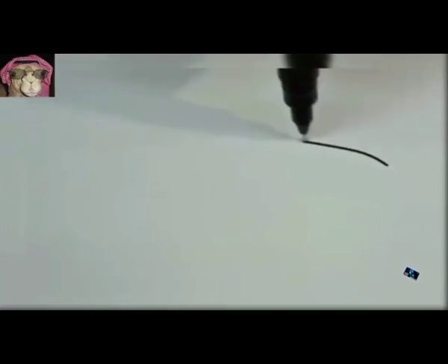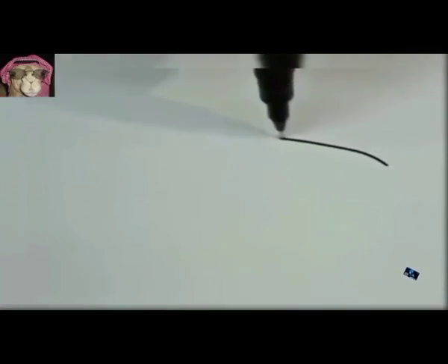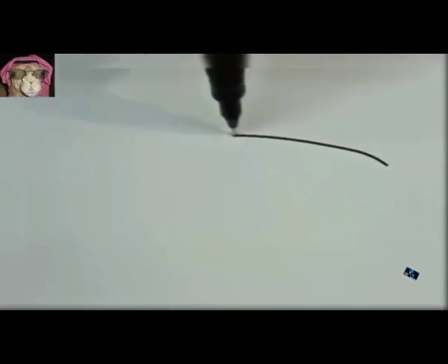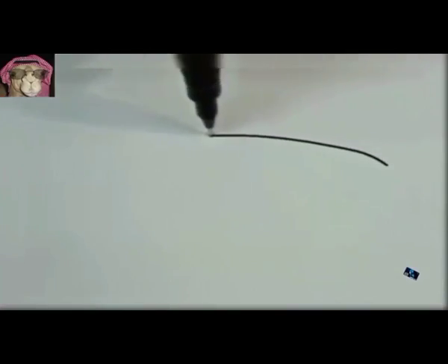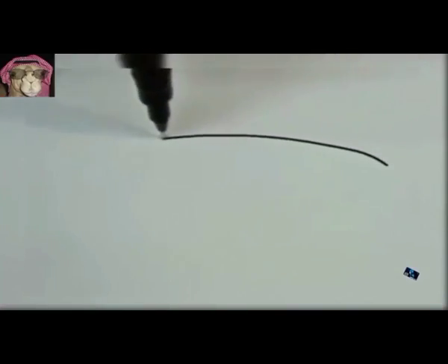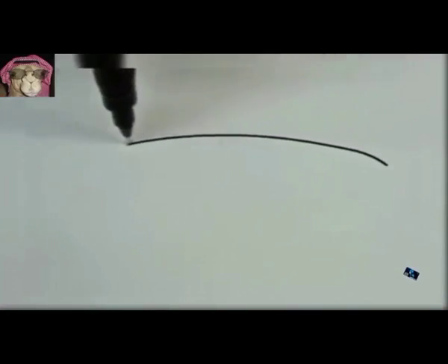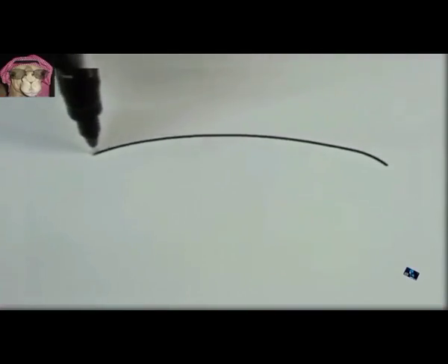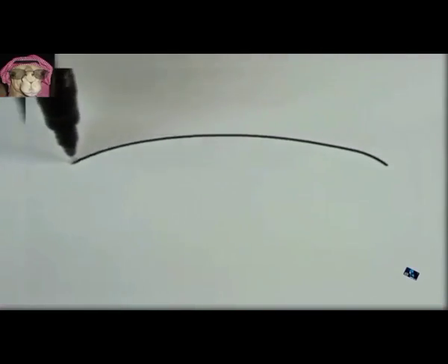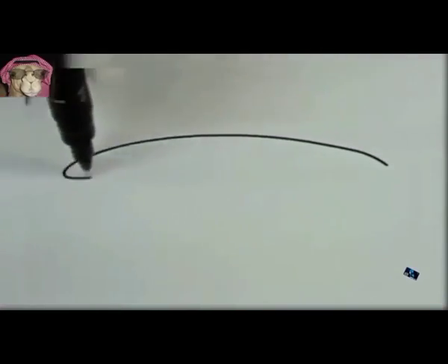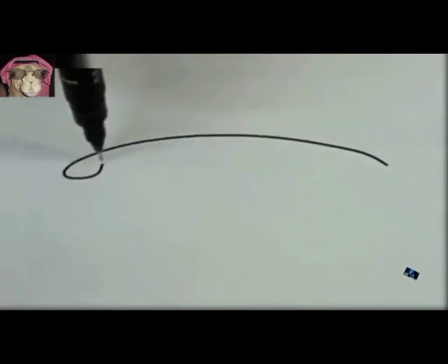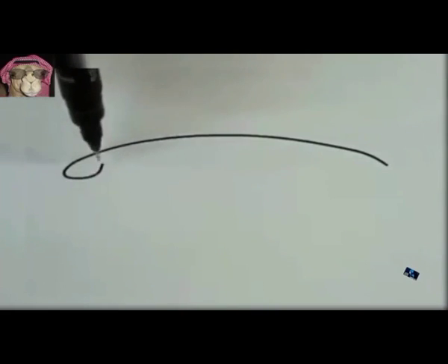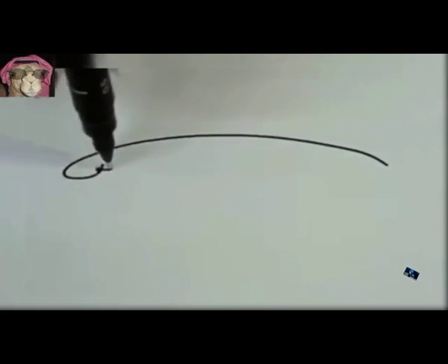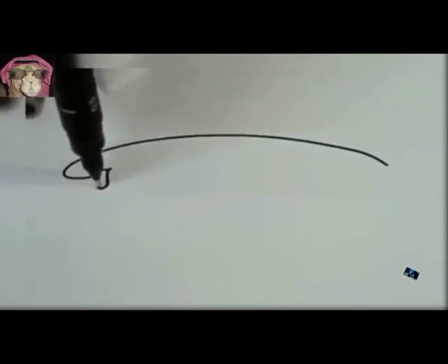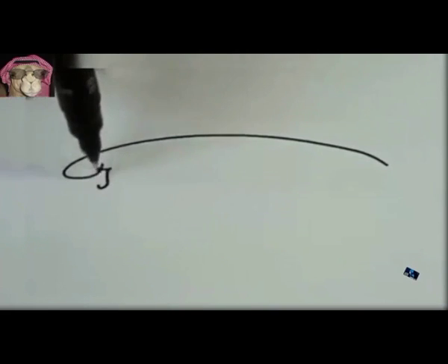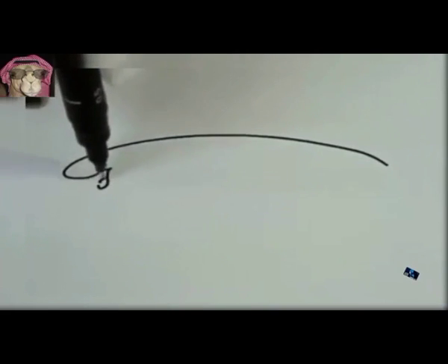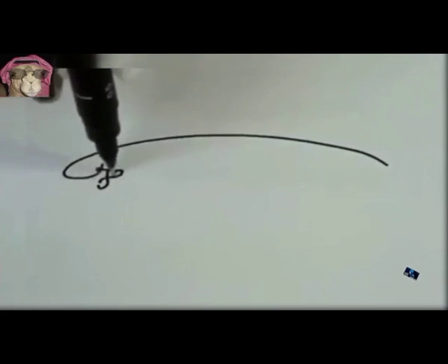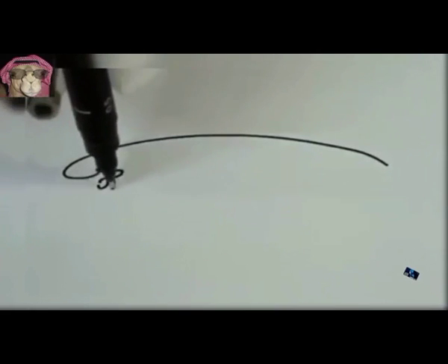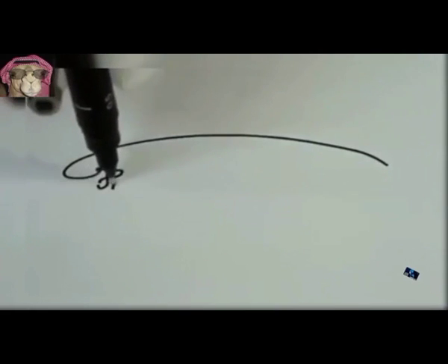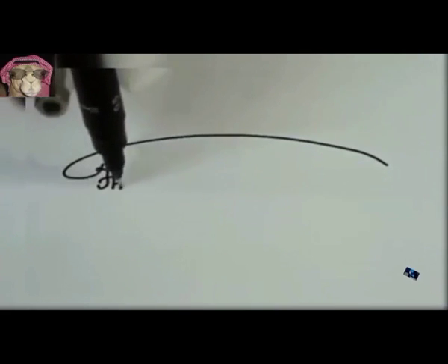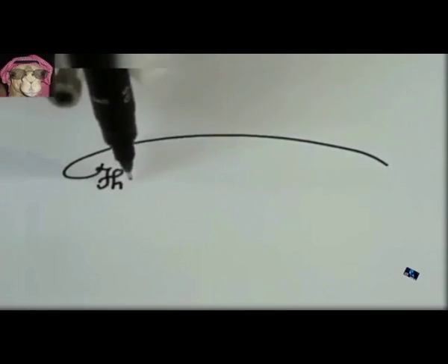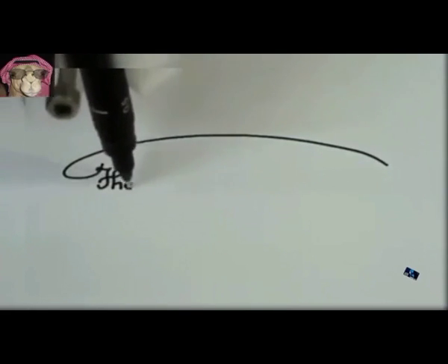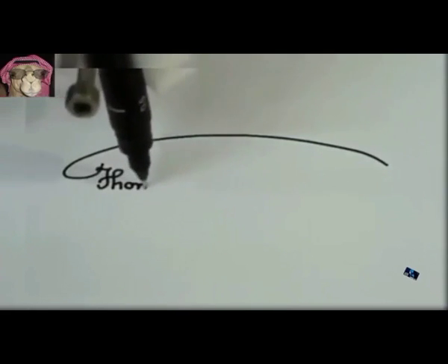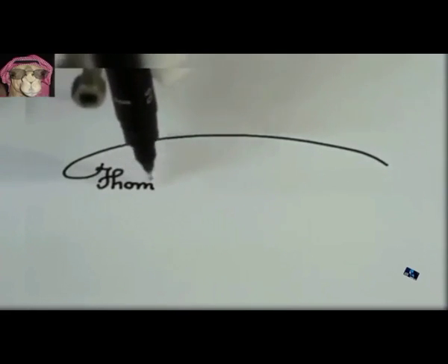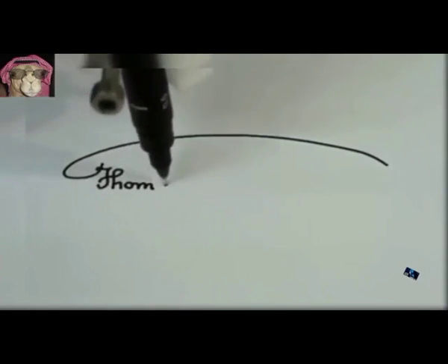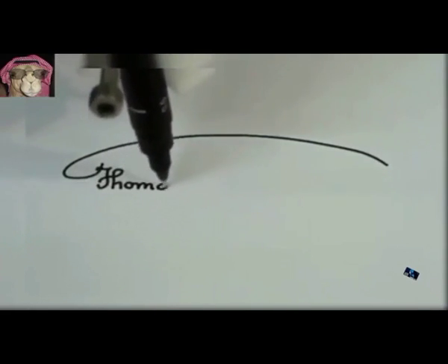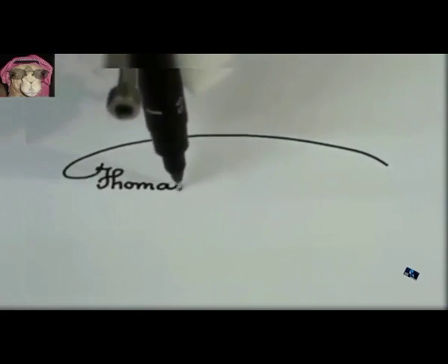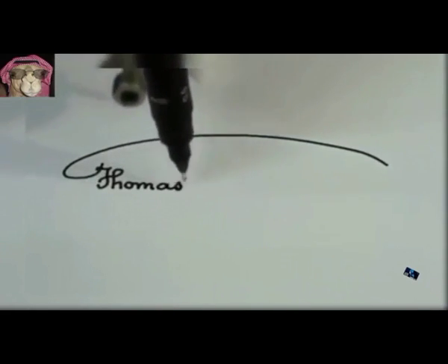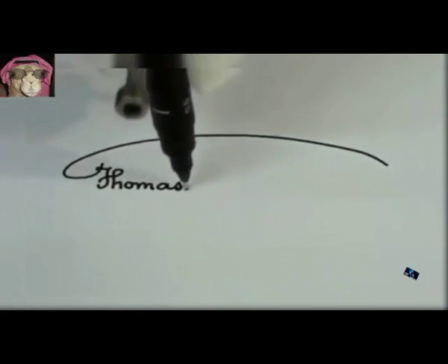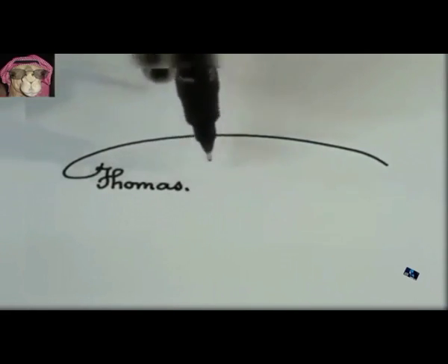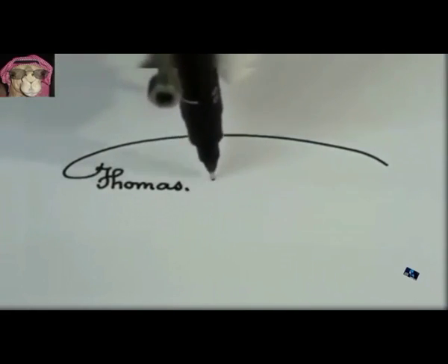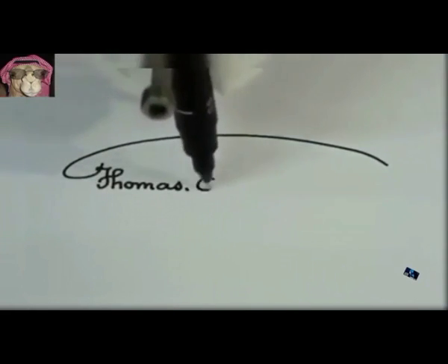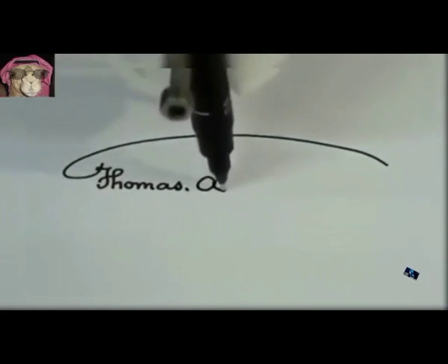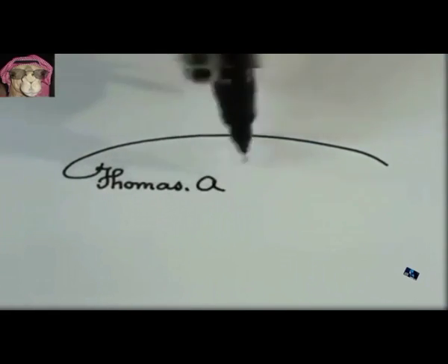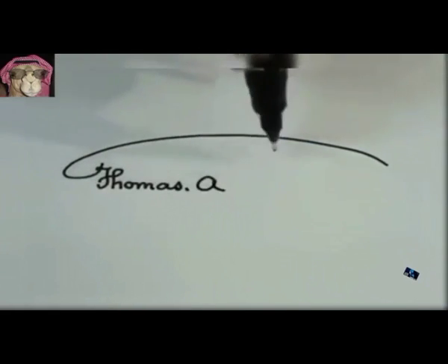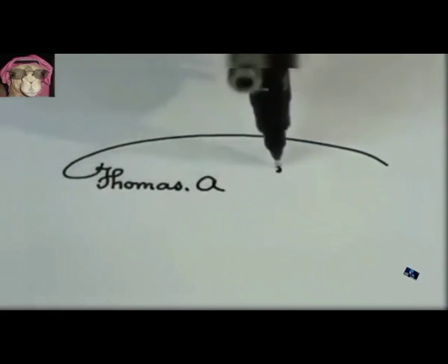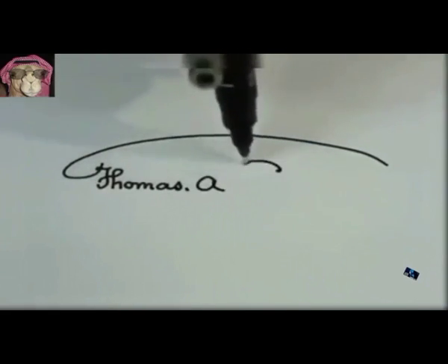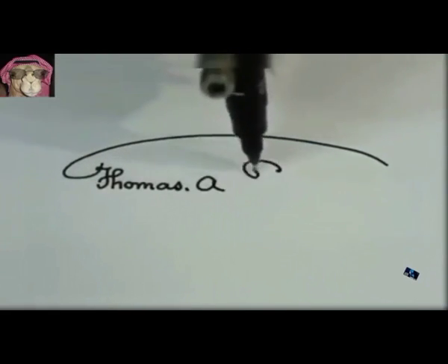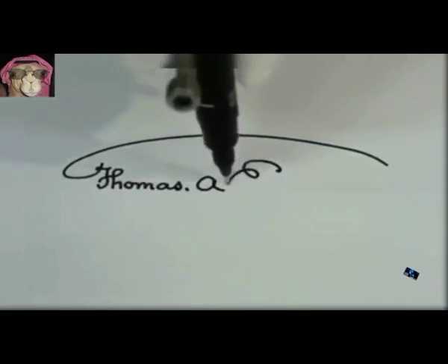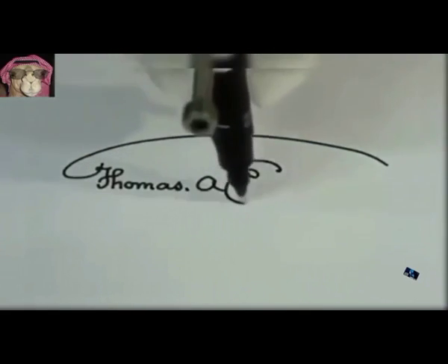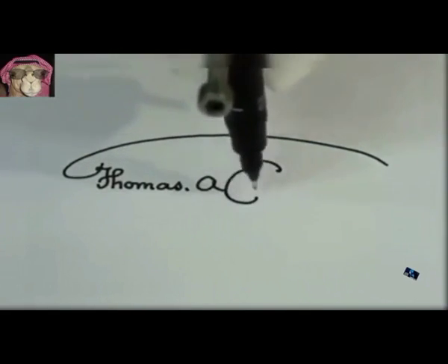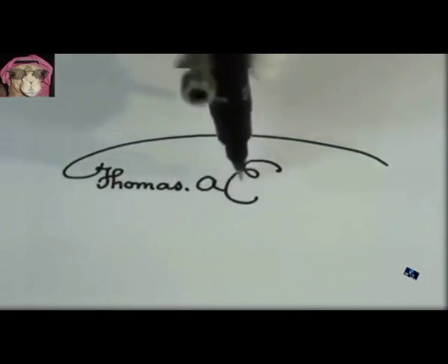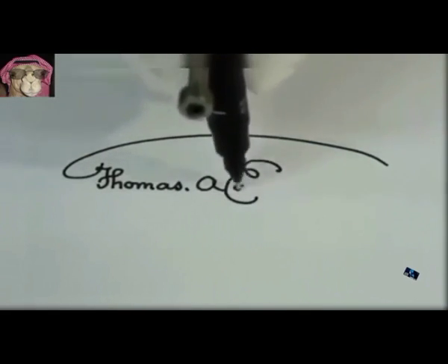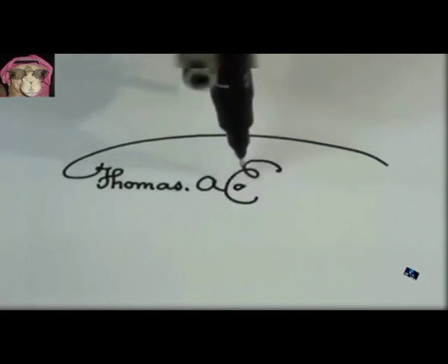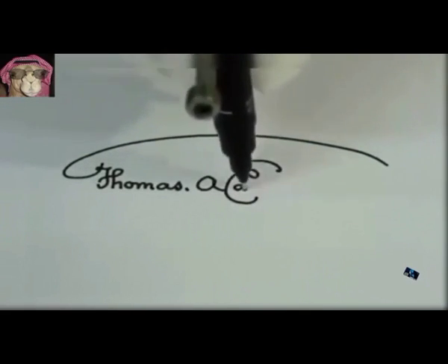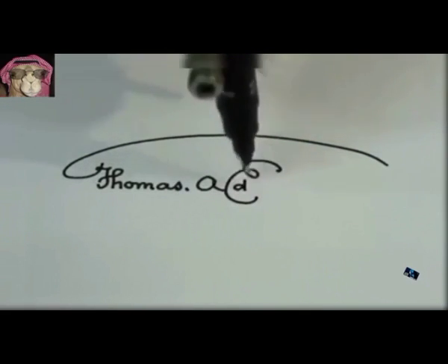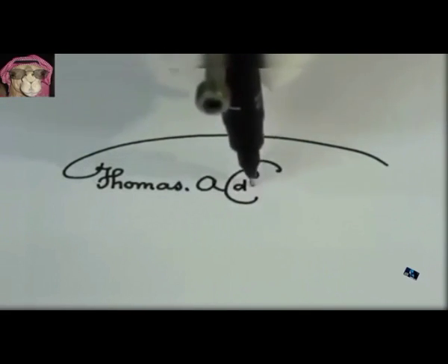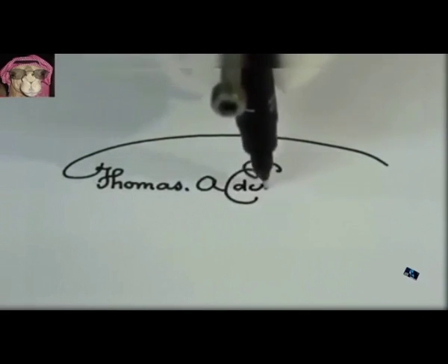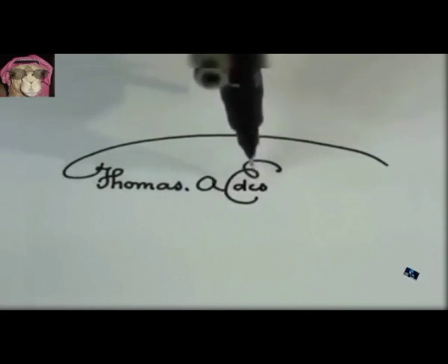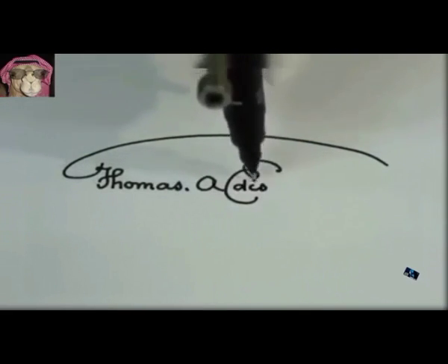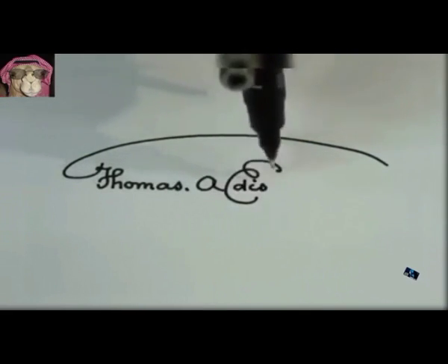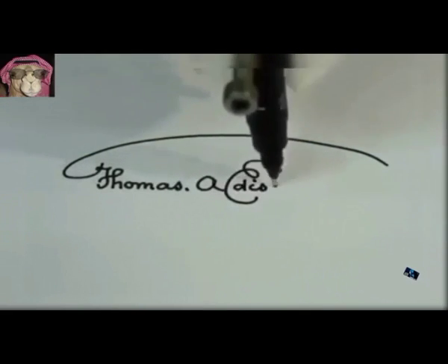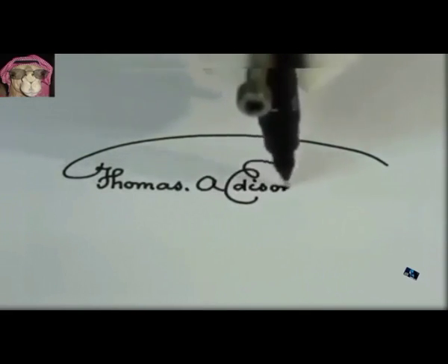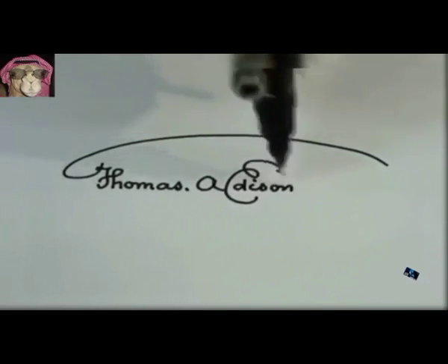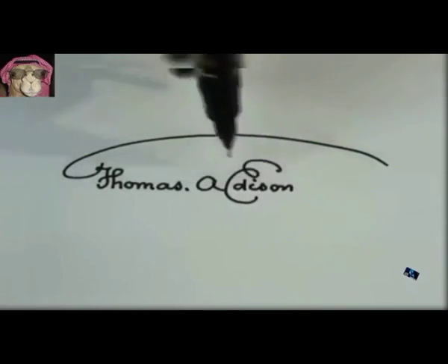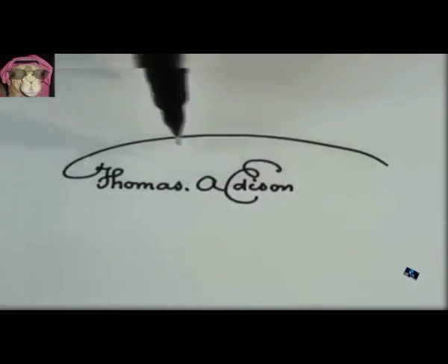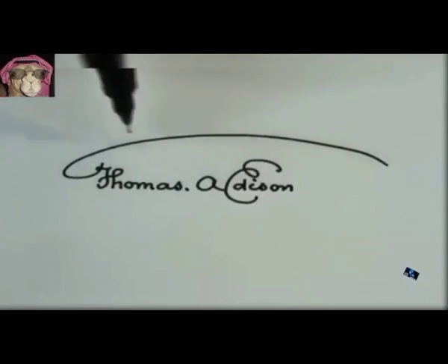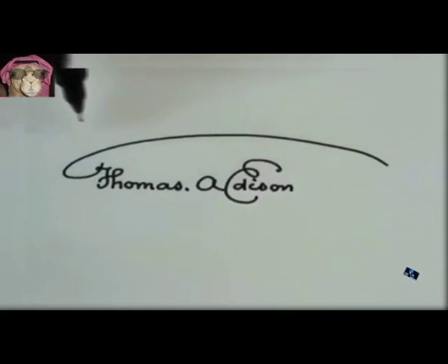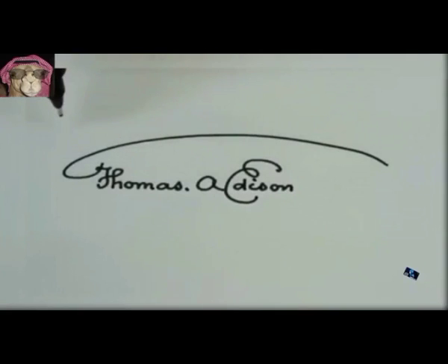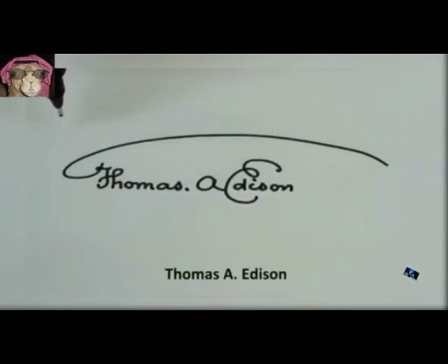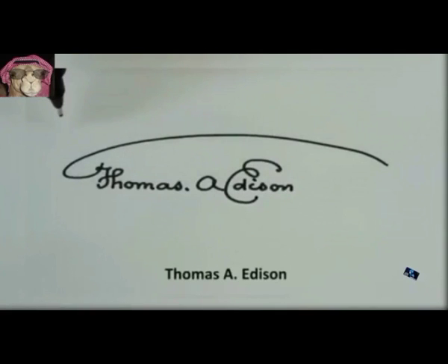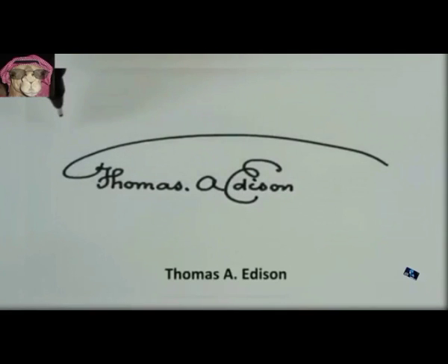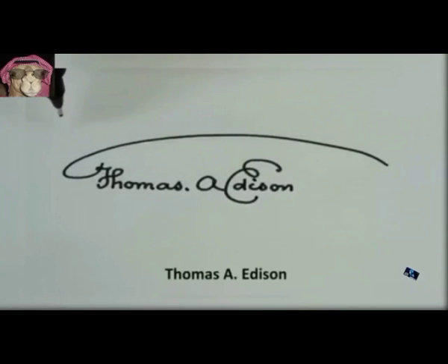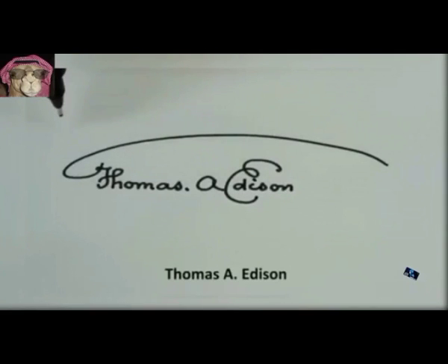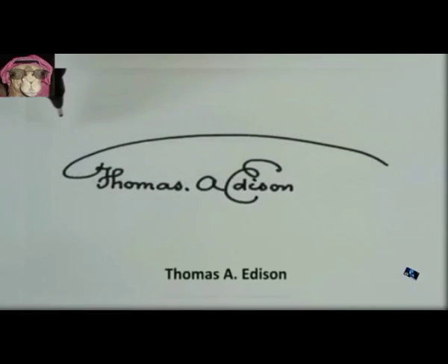15. Handwriting Machine. Writes or draws on almost any flat surface with your favorite pen, pencil or marker.